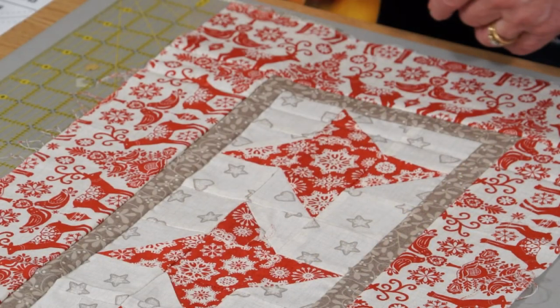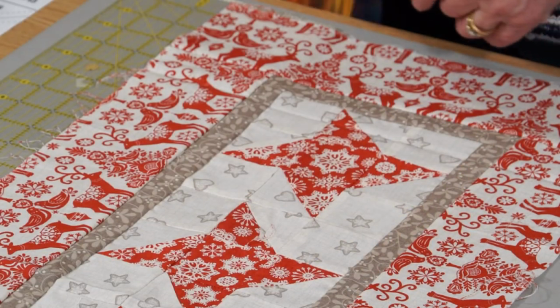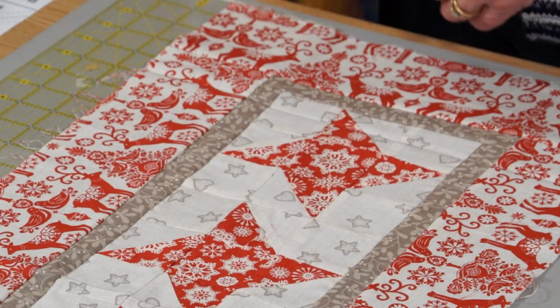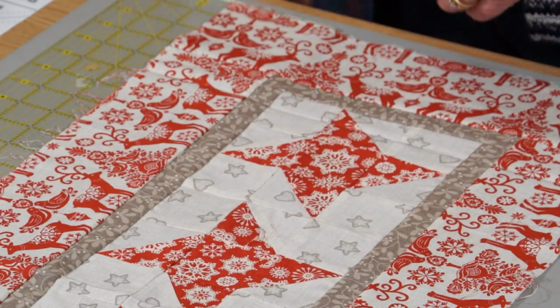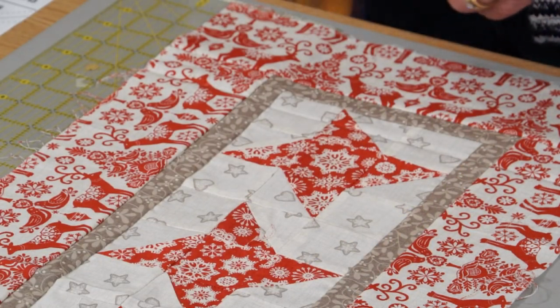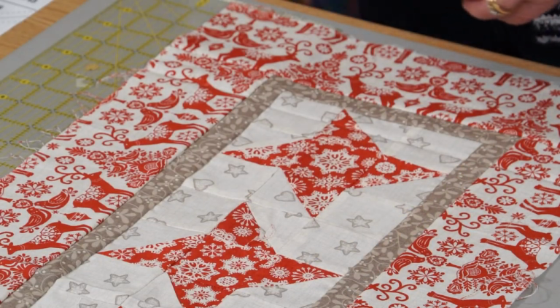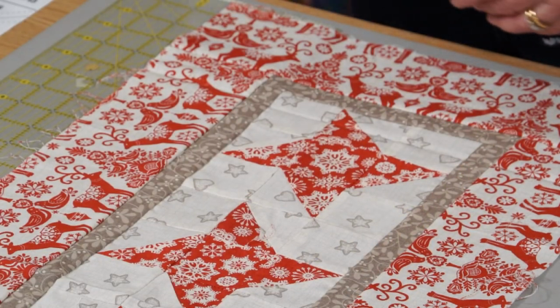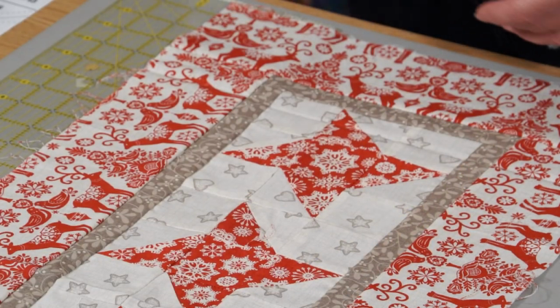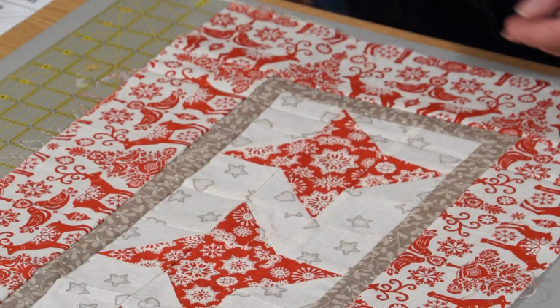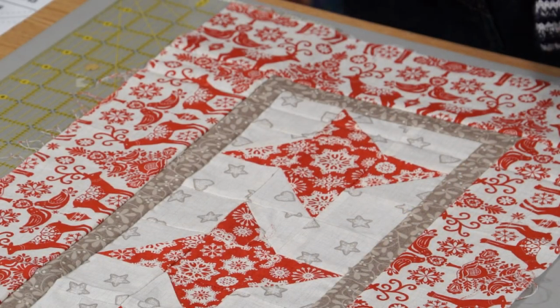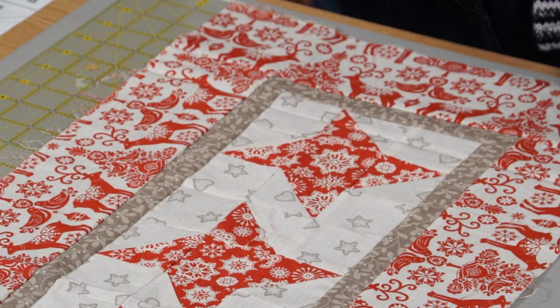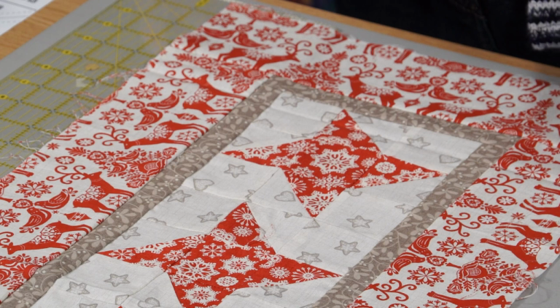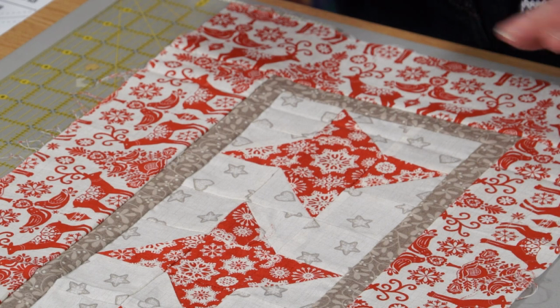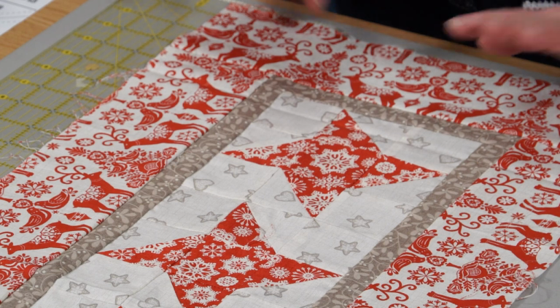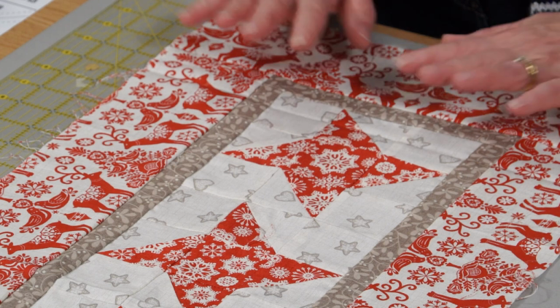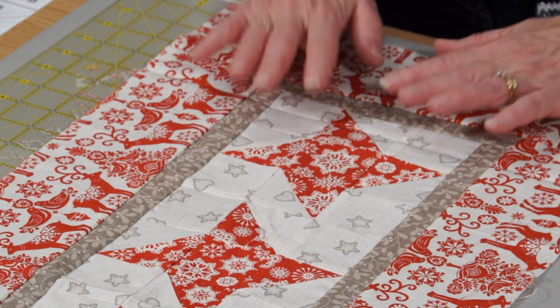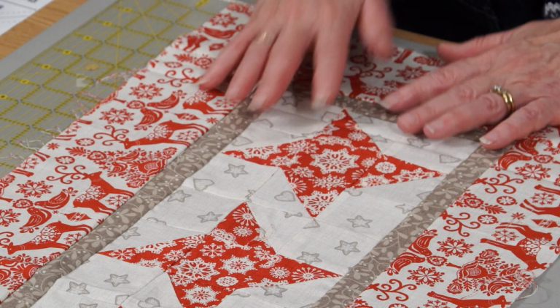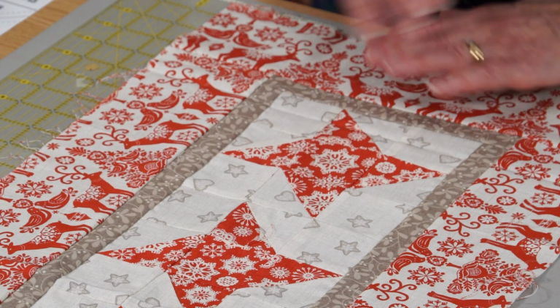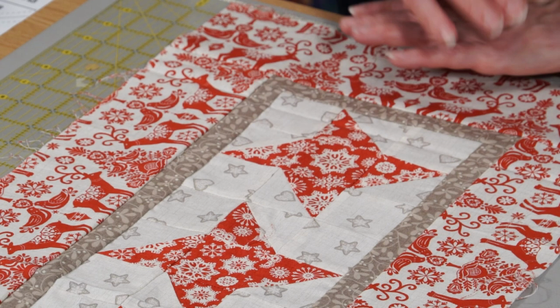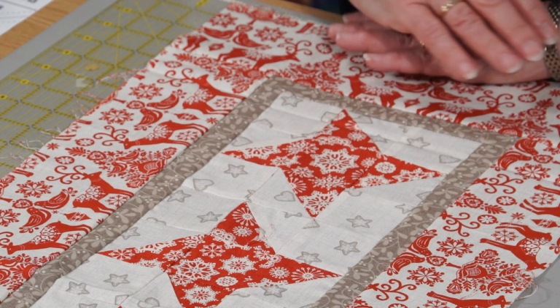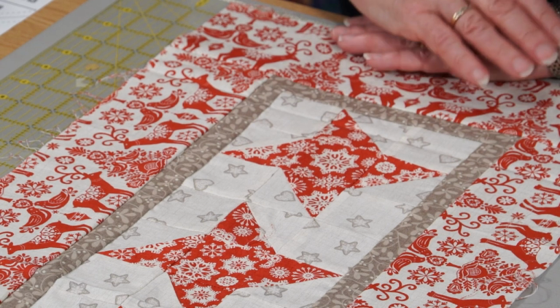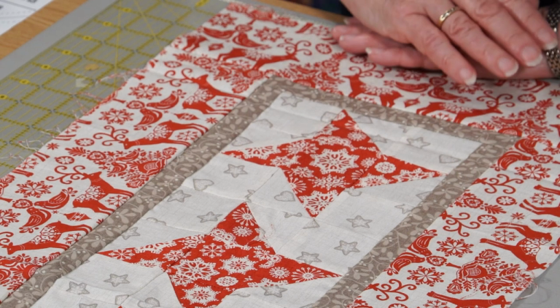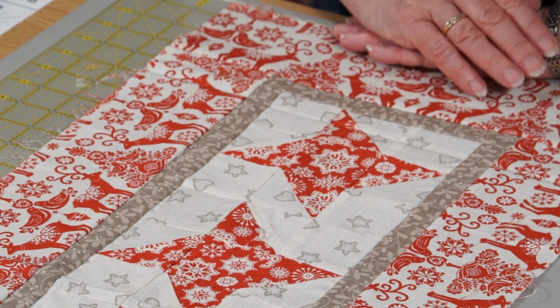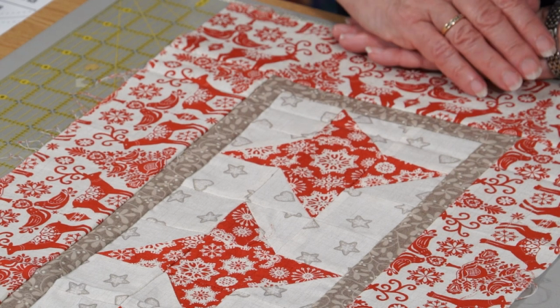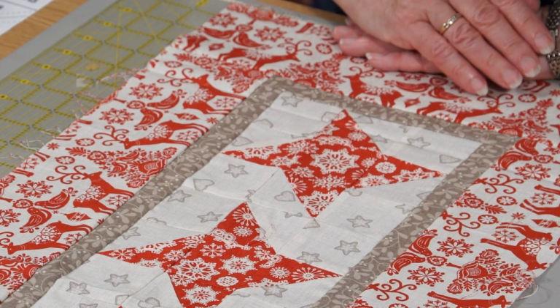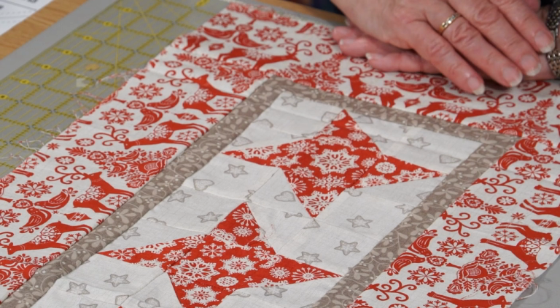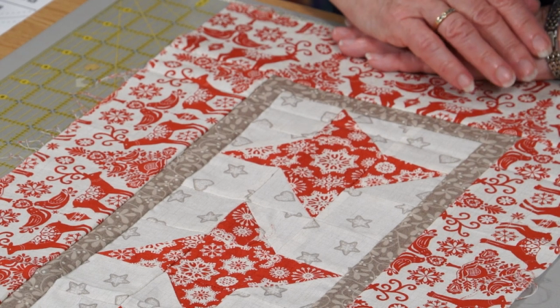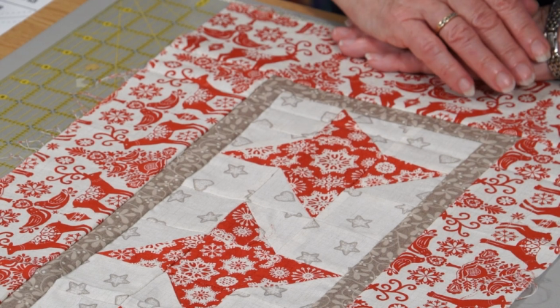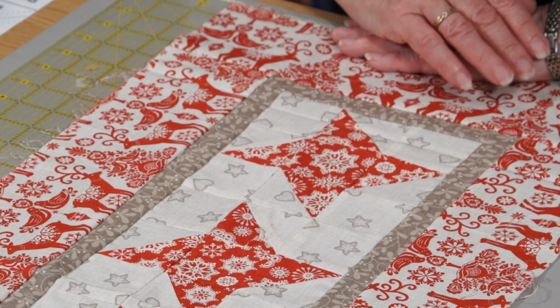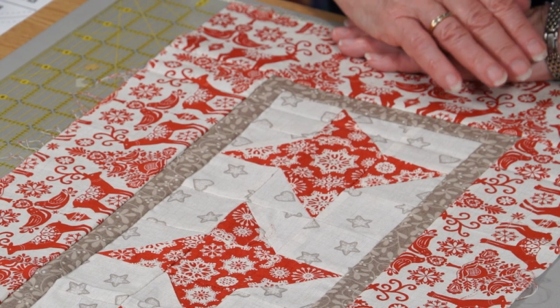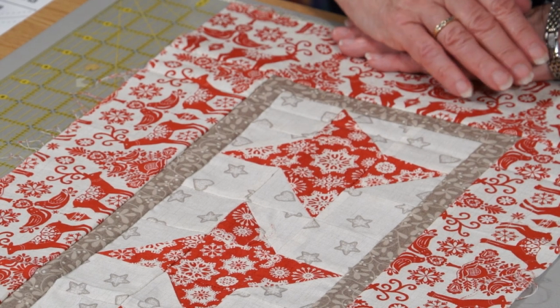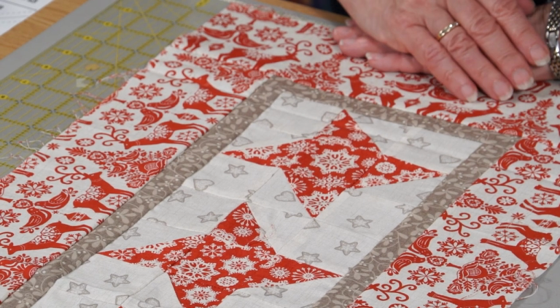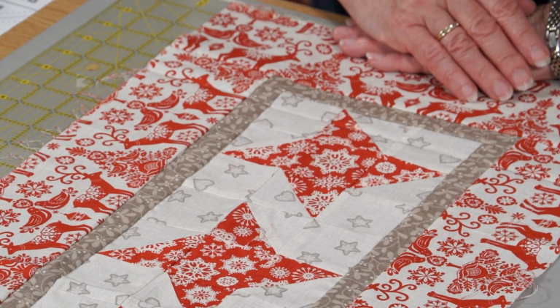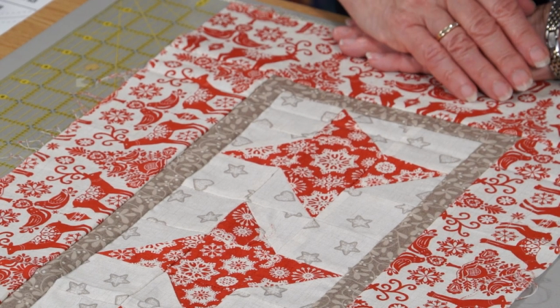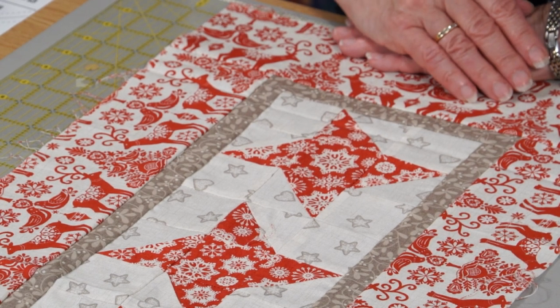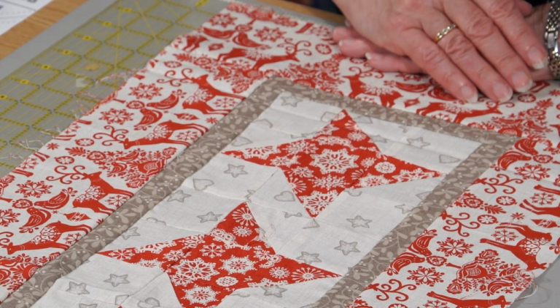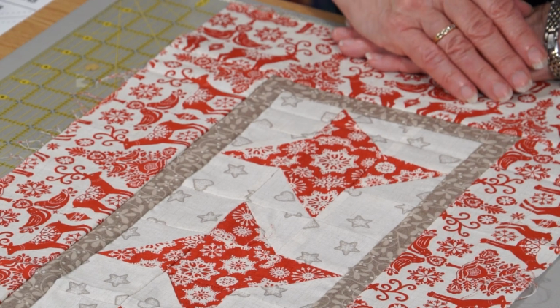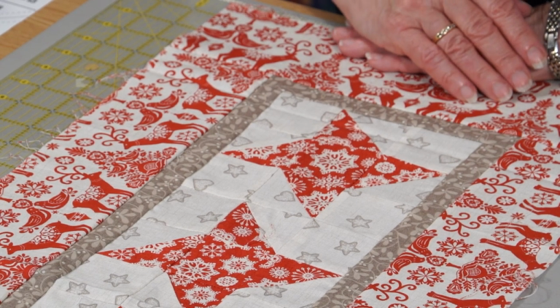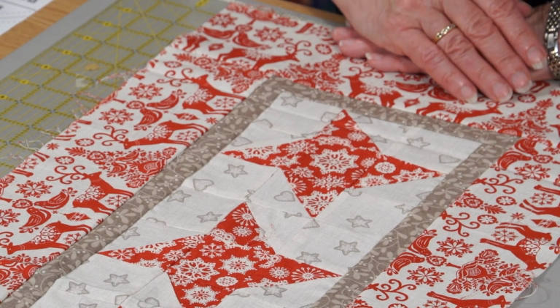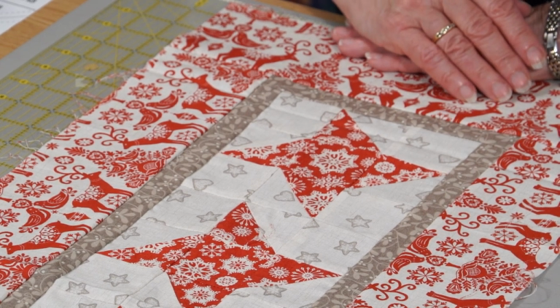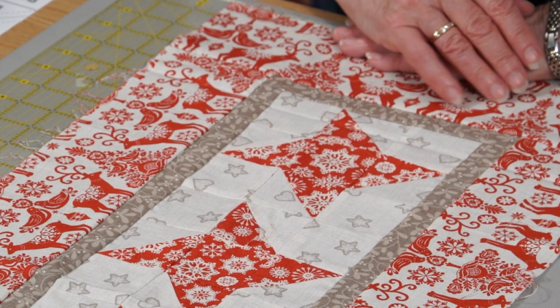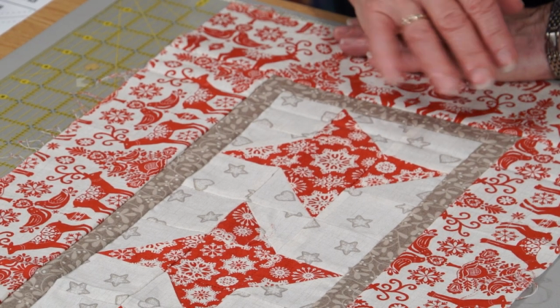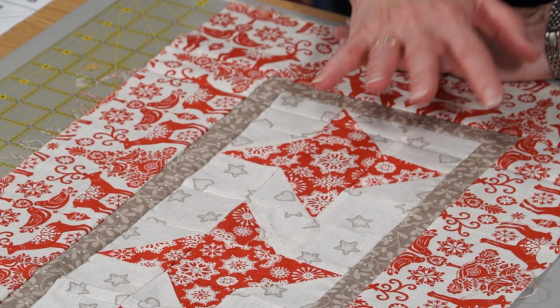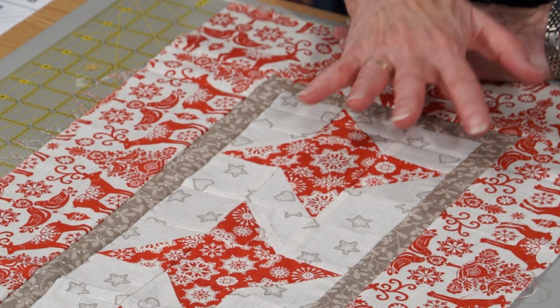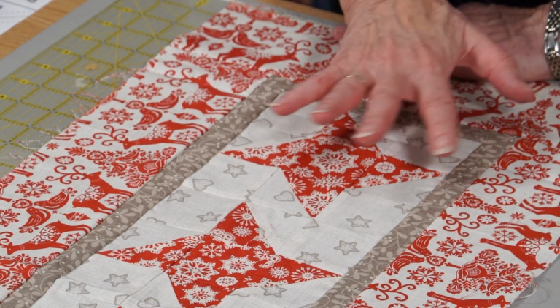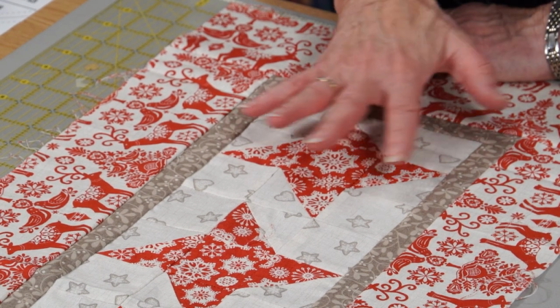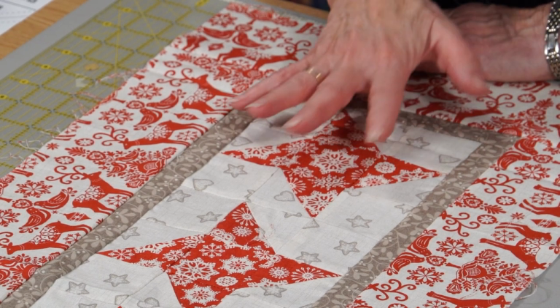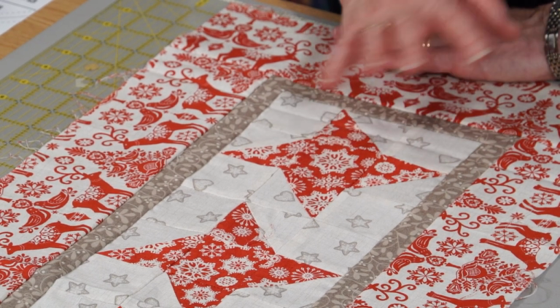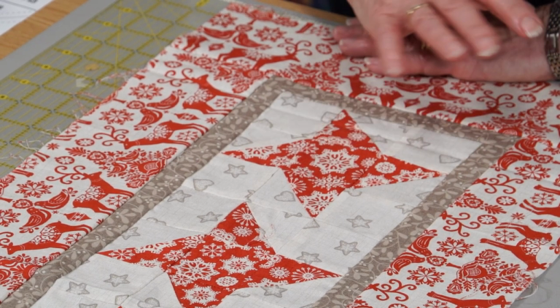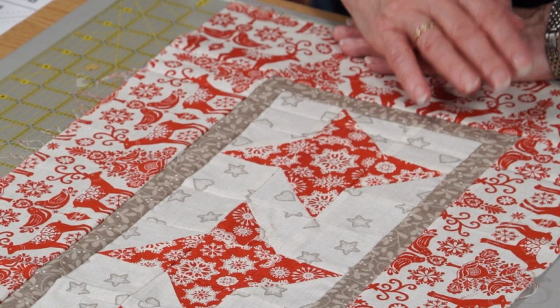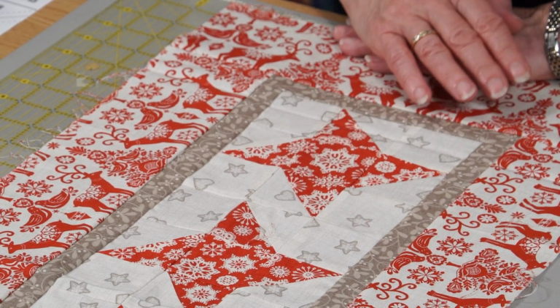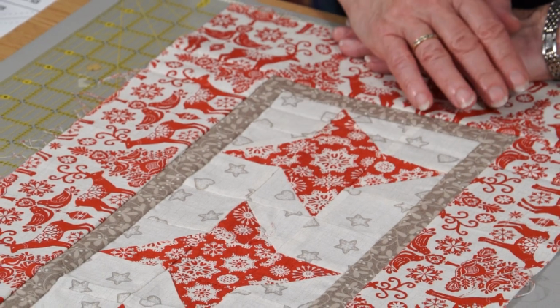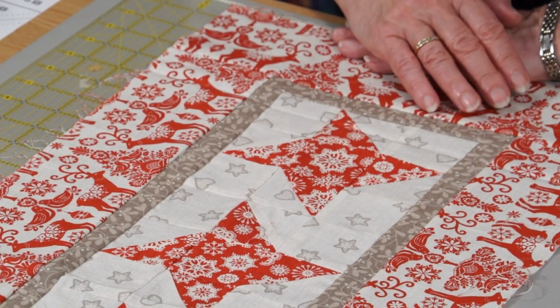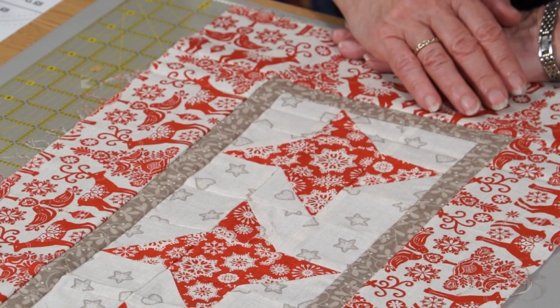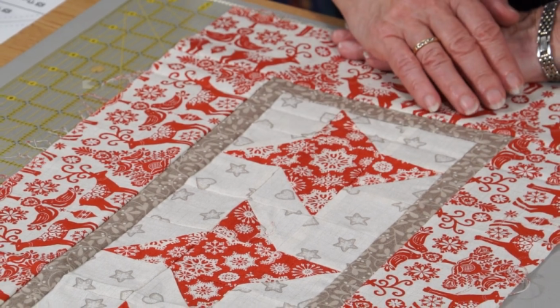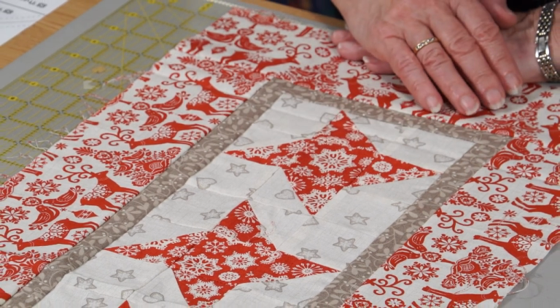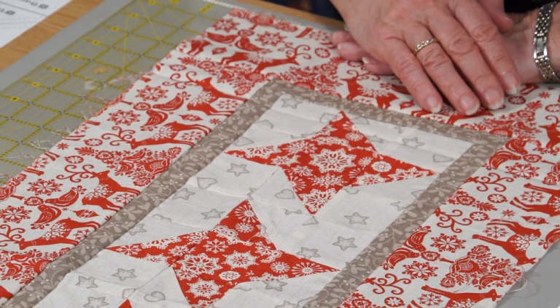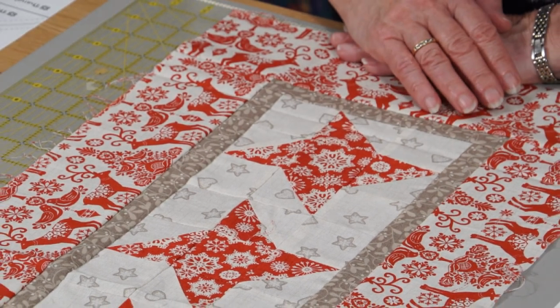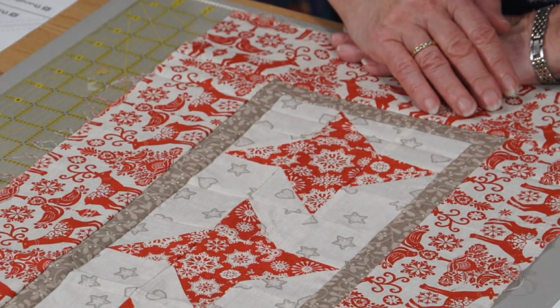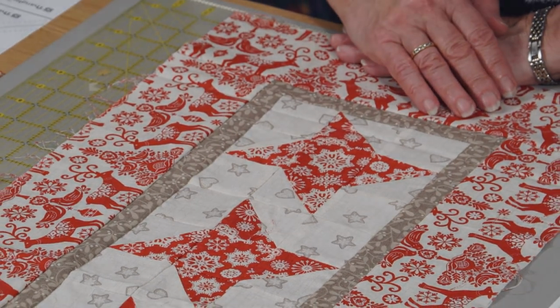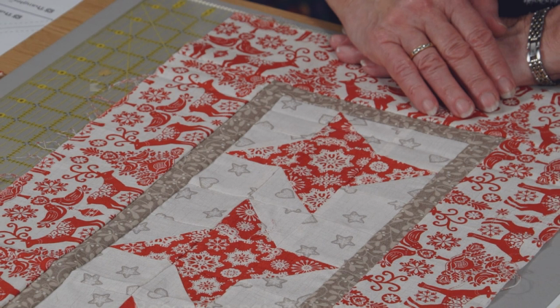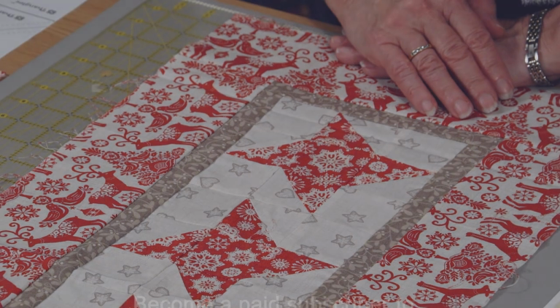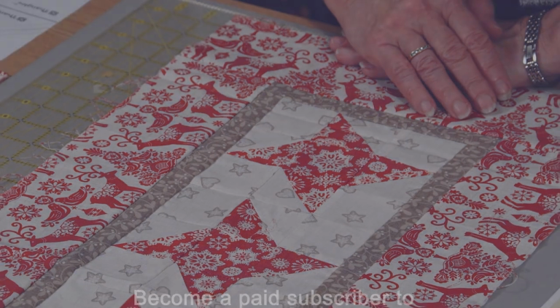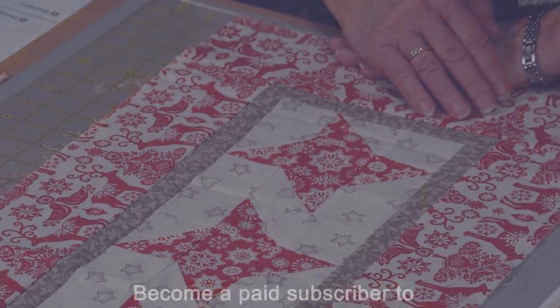And then this finally is the Christmas table runner that I'm going to share with you, again made with two and a half inch strips.